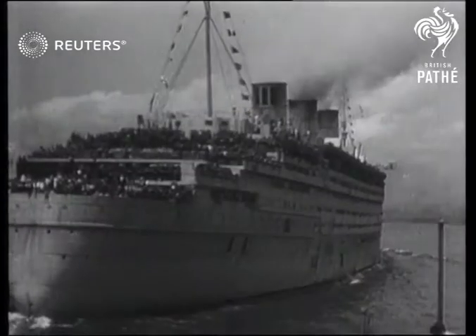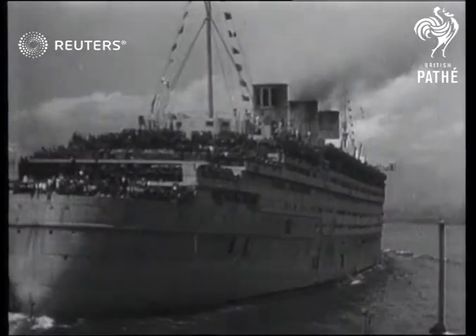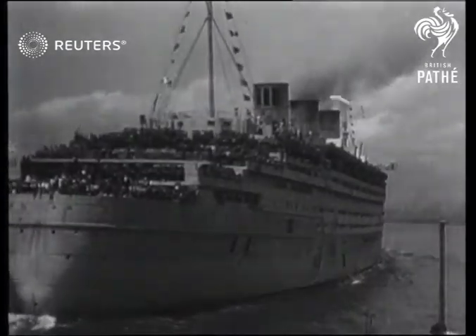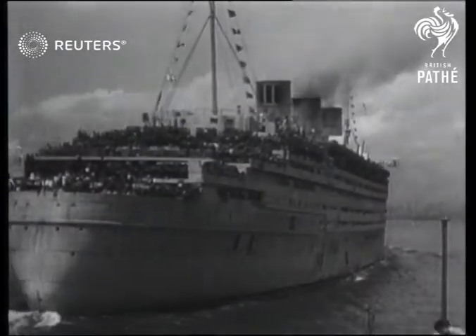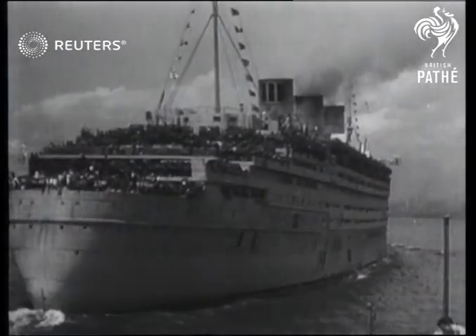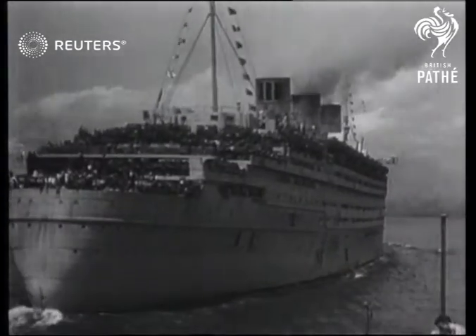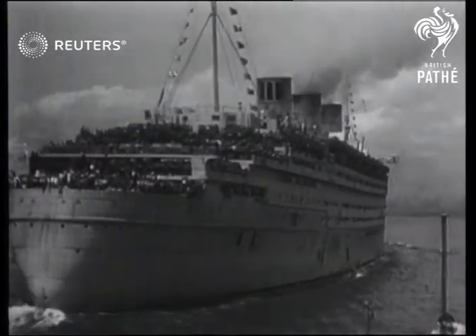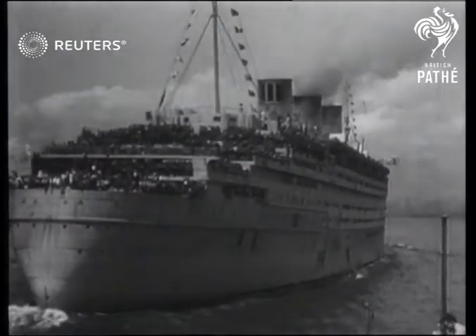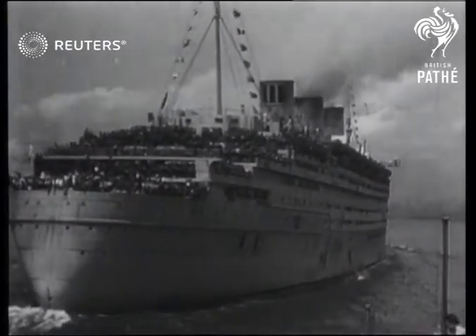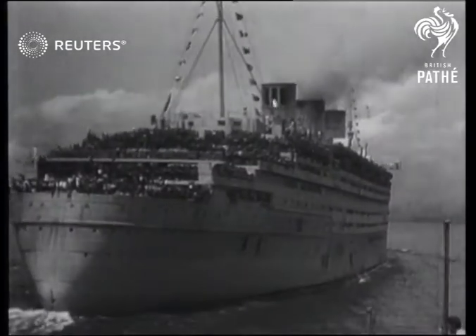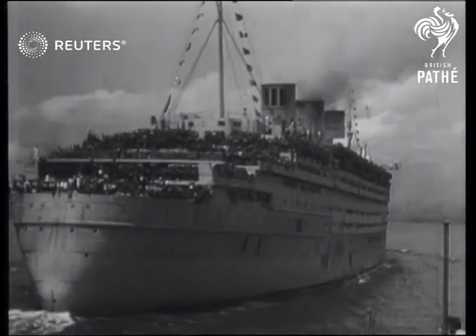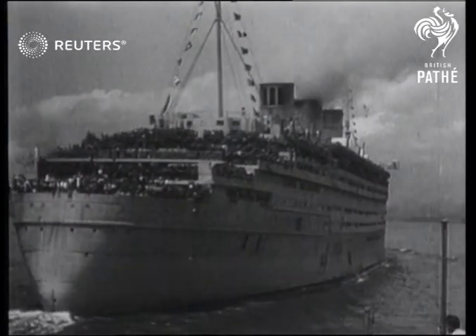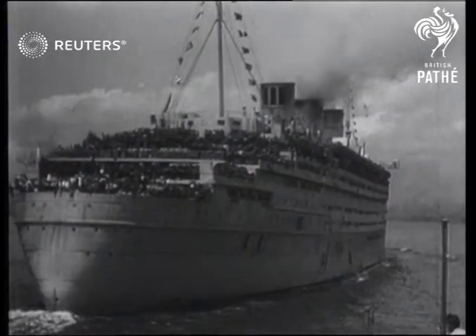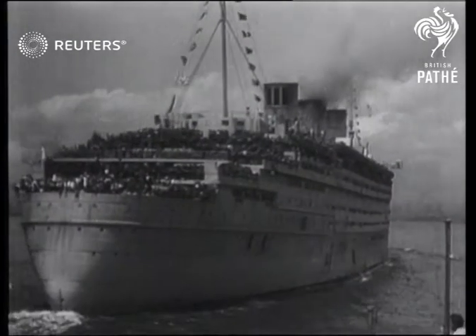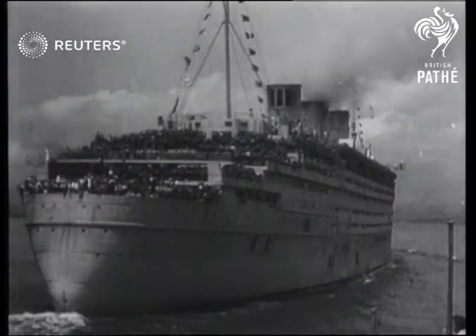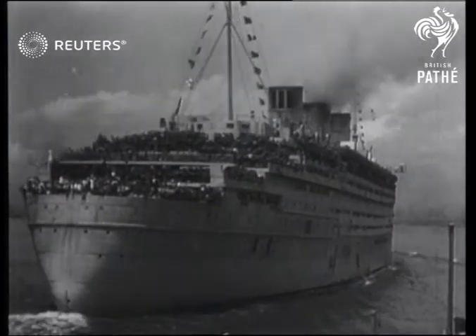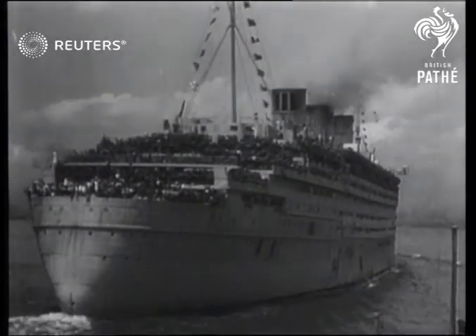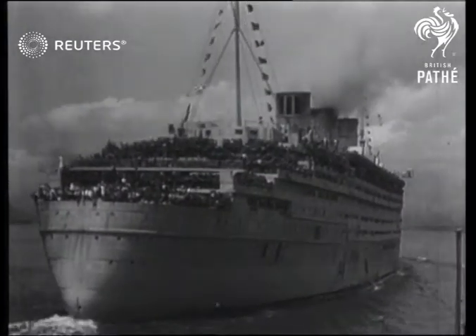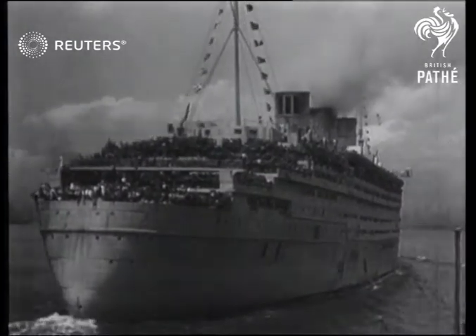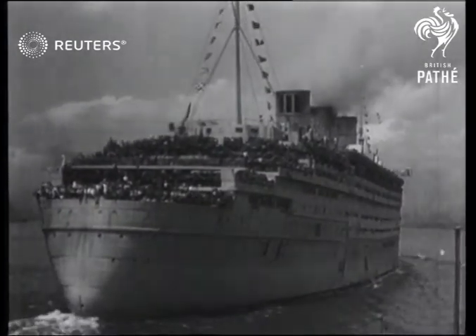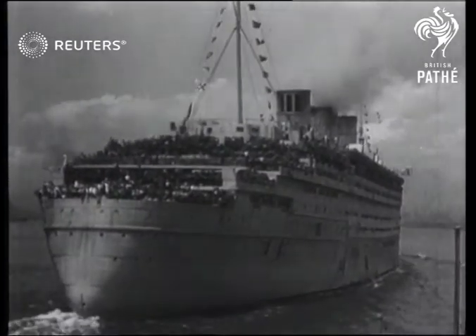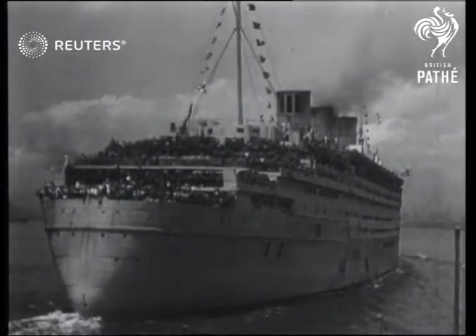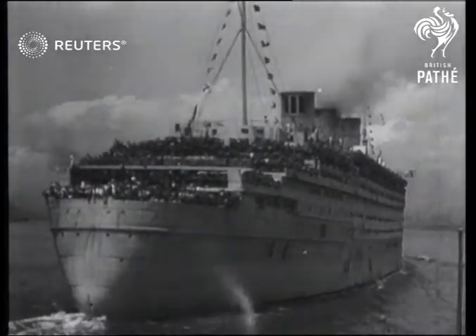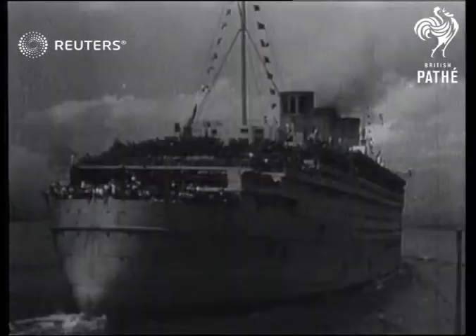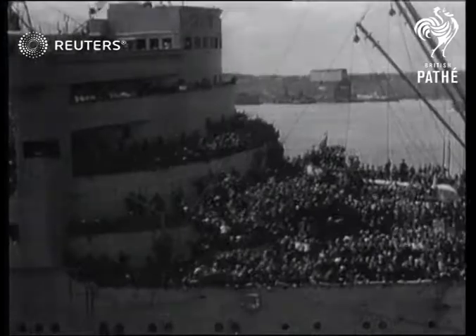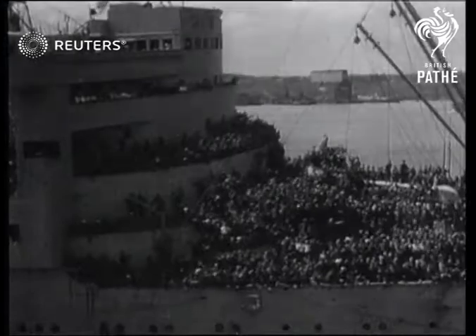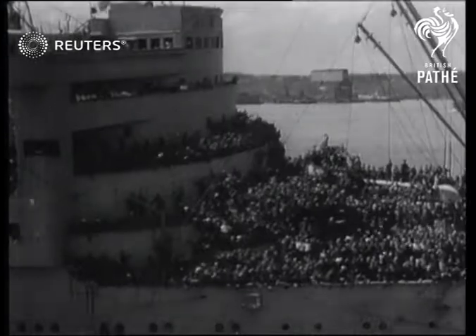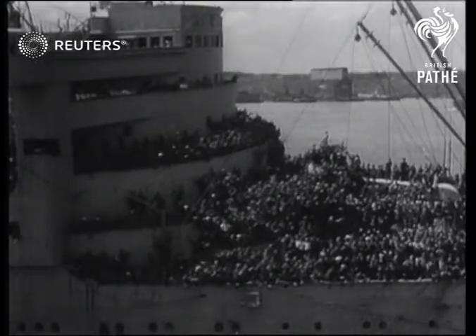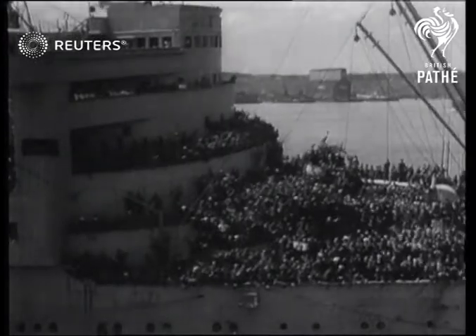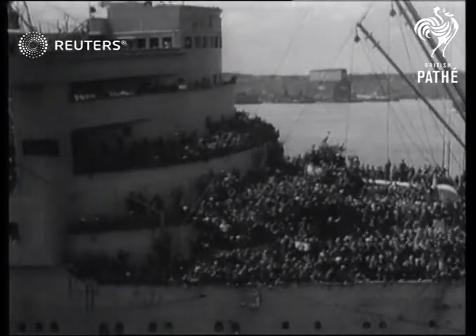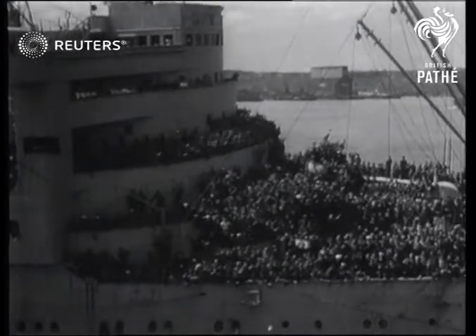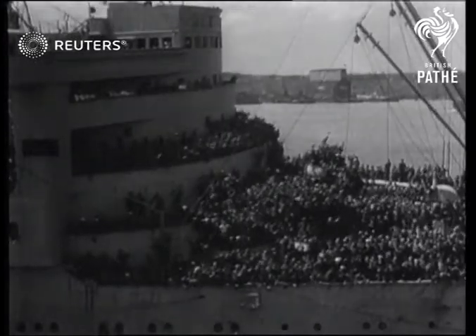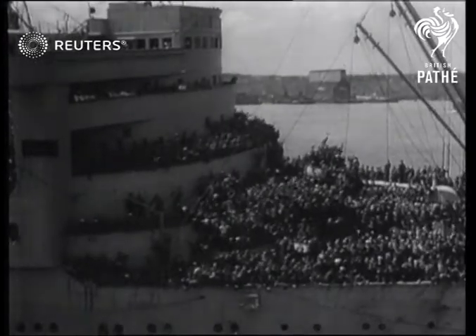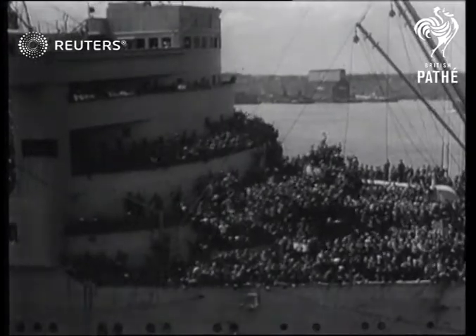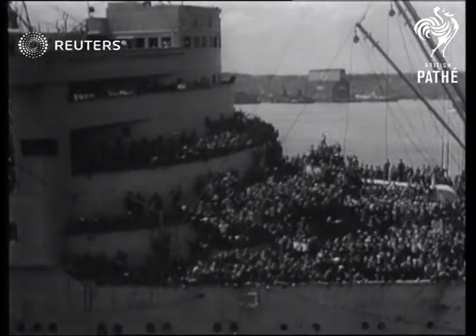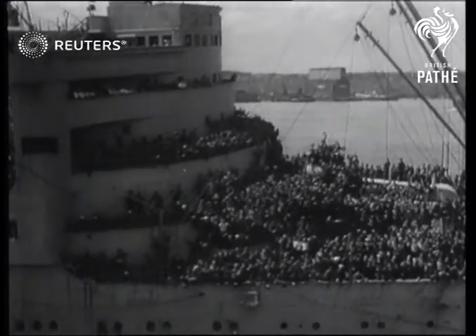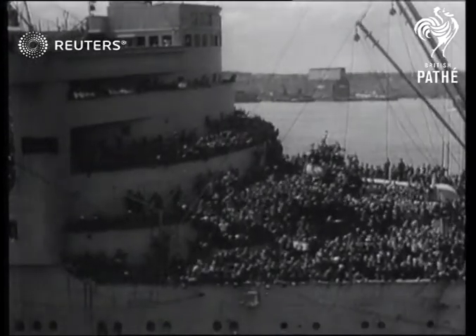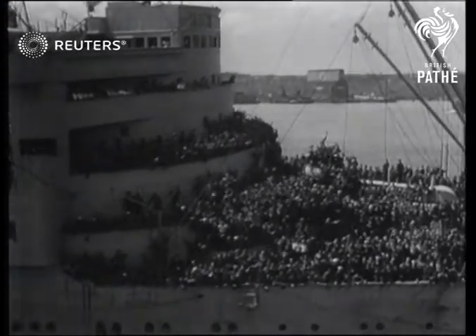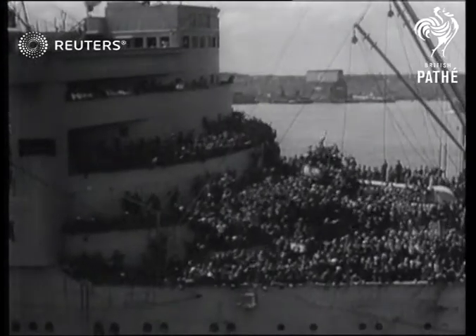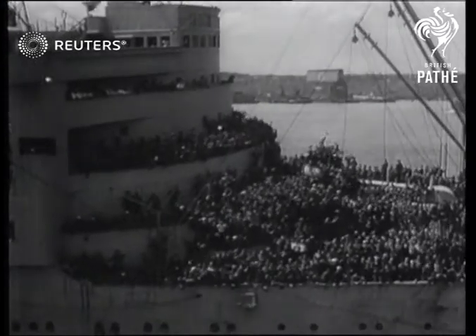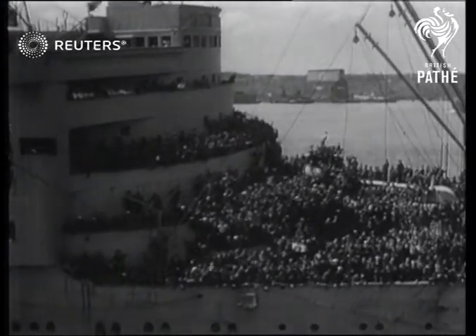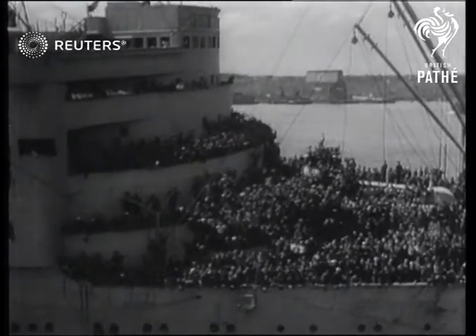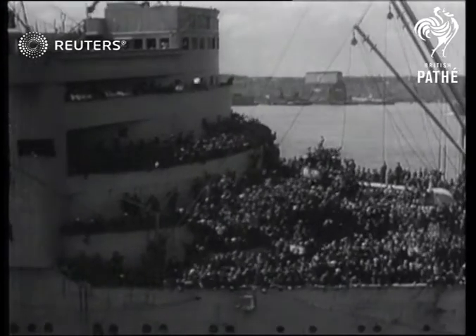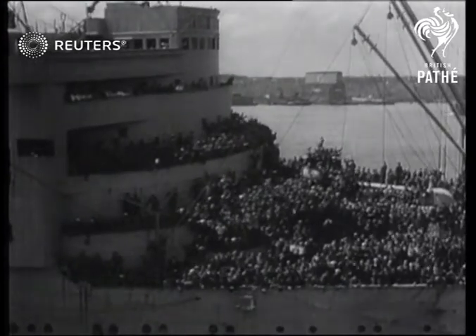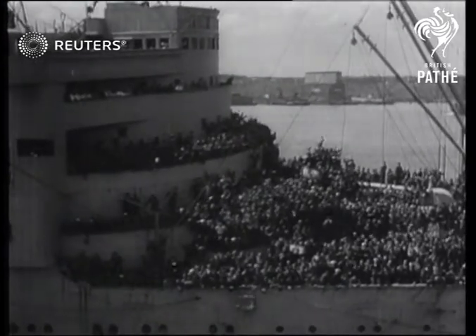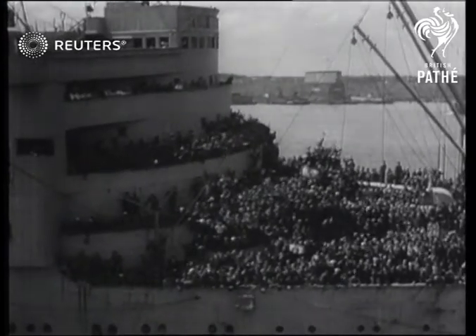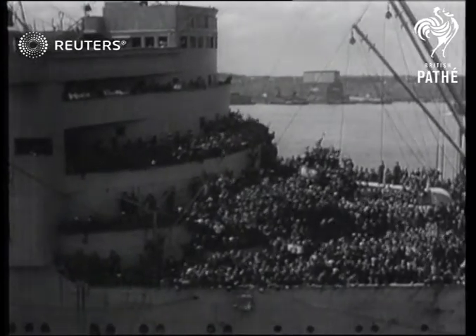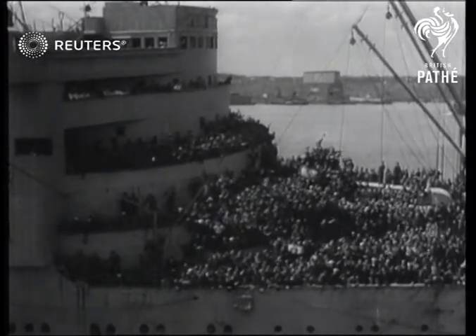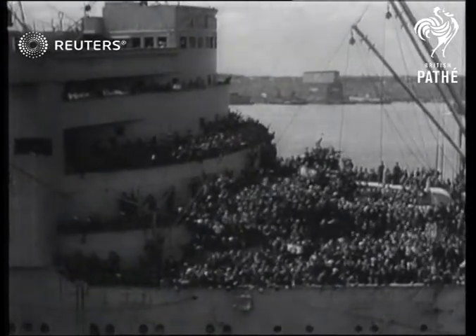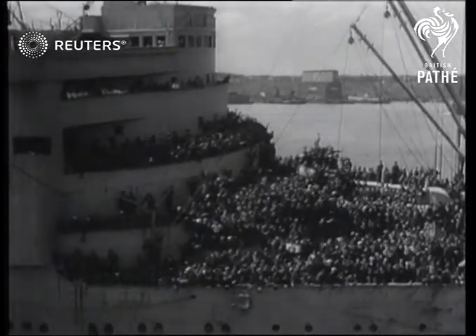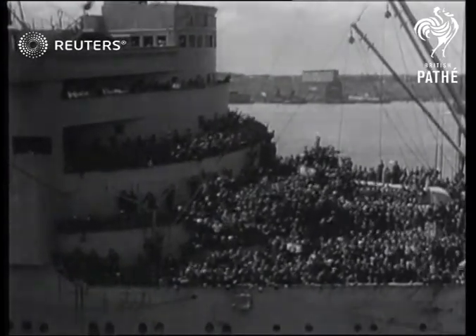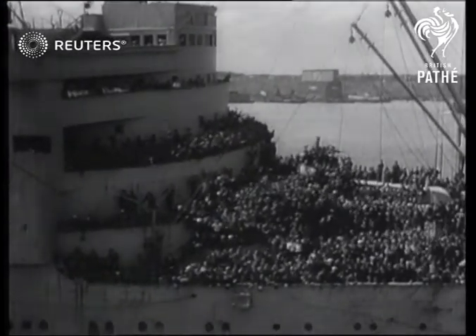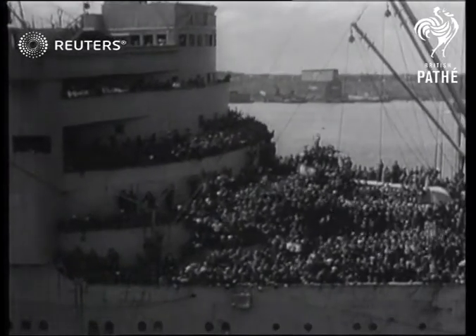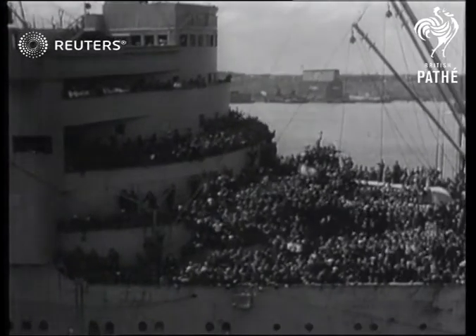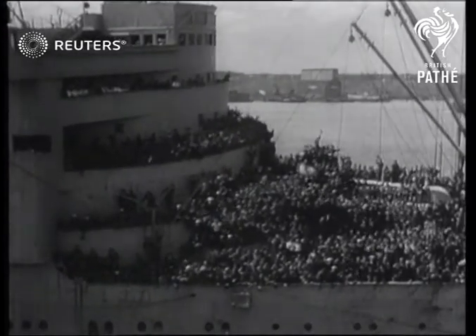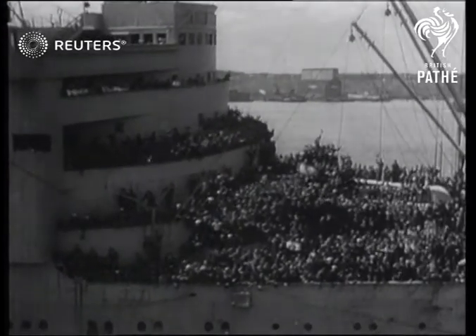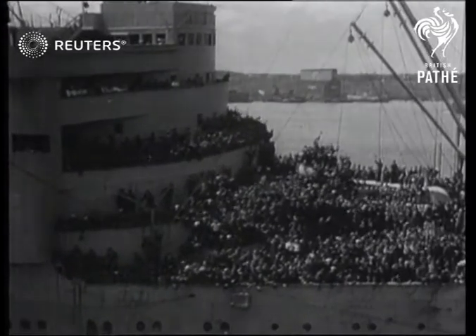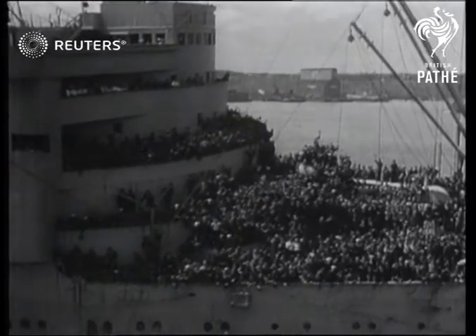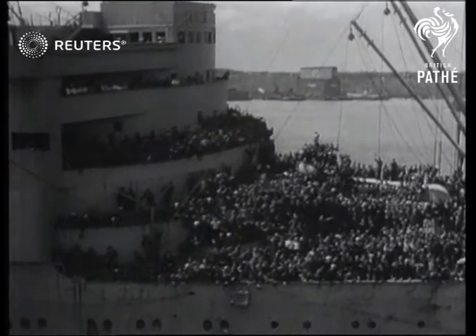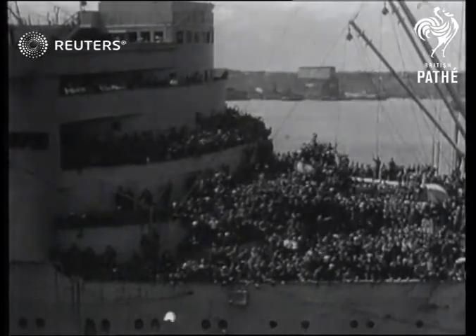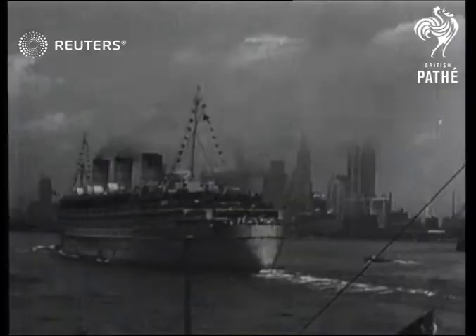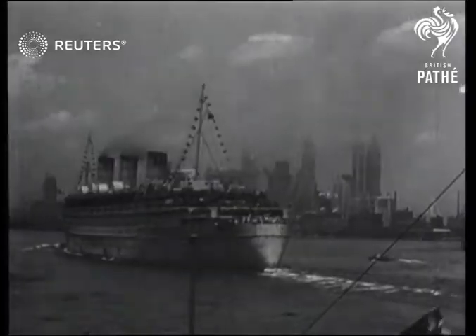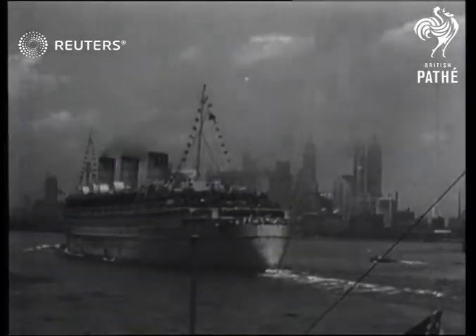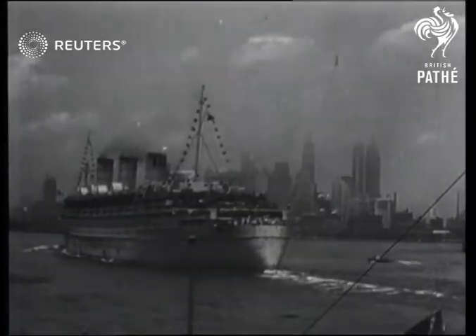Many of them will wish long life to the war's greatest troop ships, which have rendered their country and ours such magnificent service.